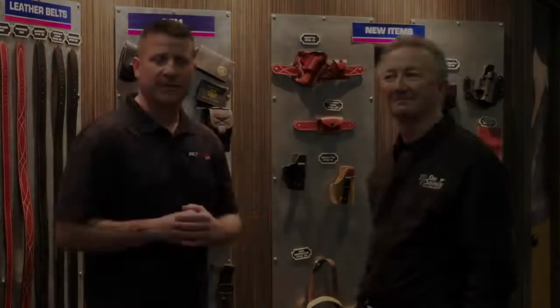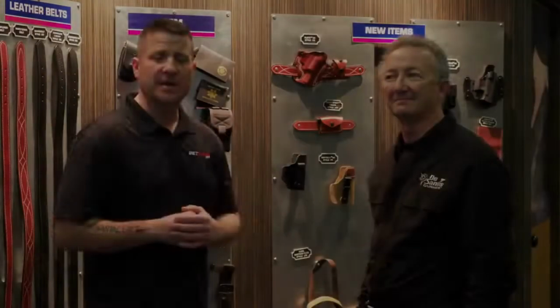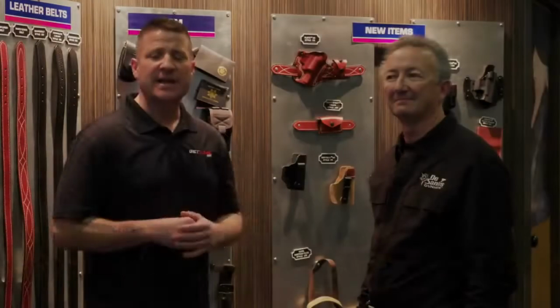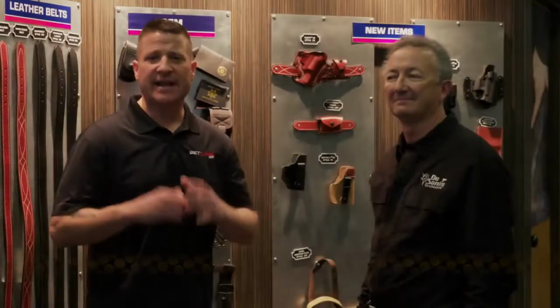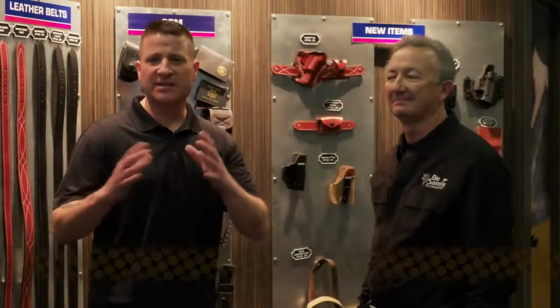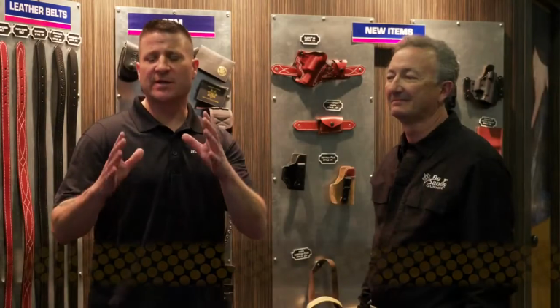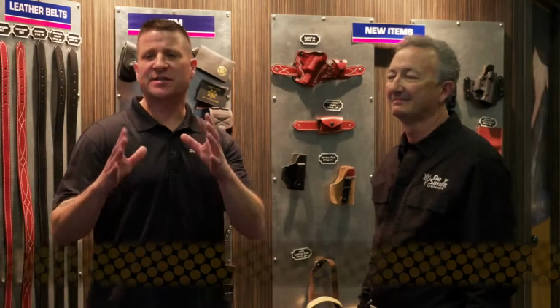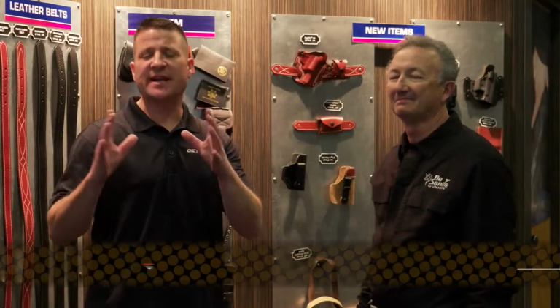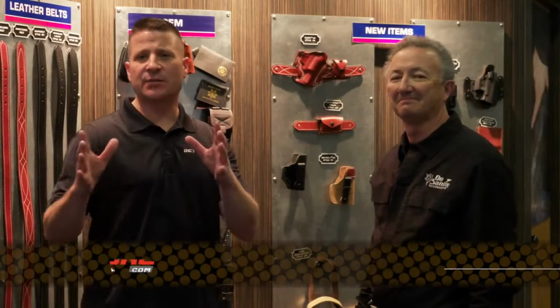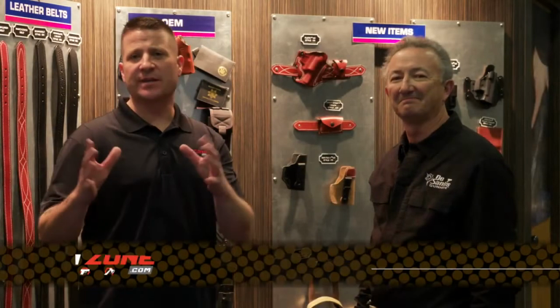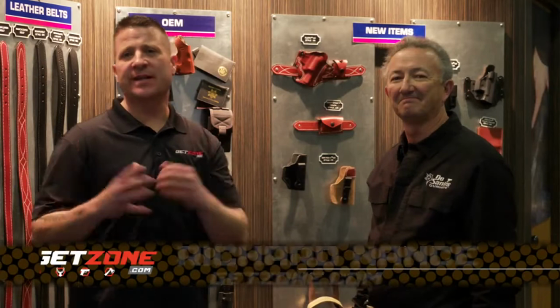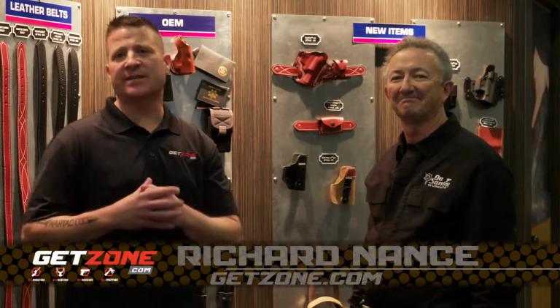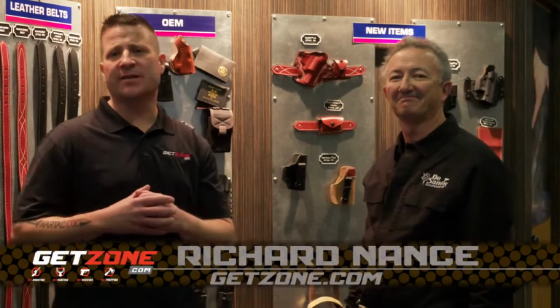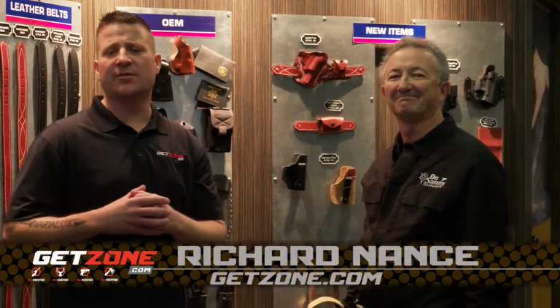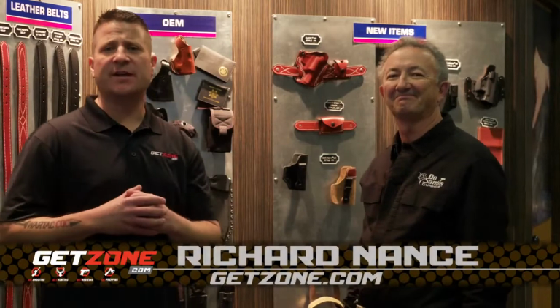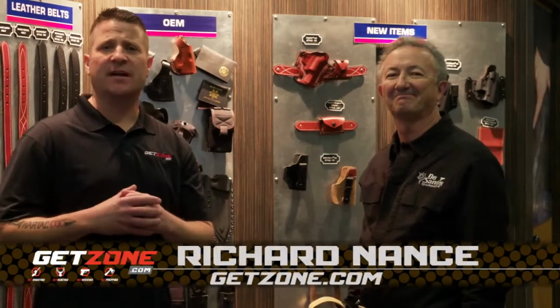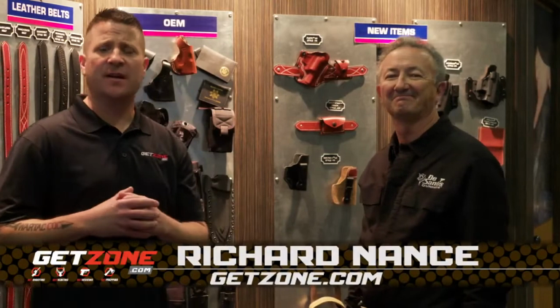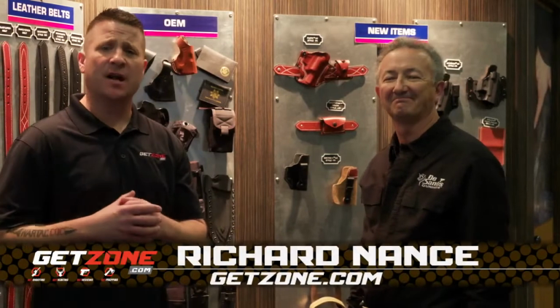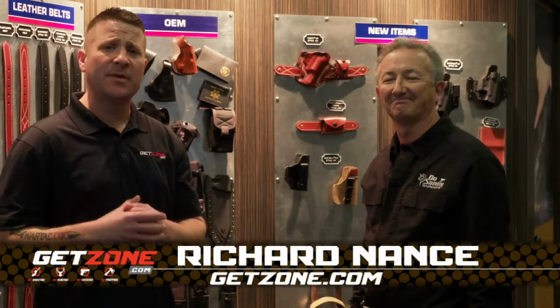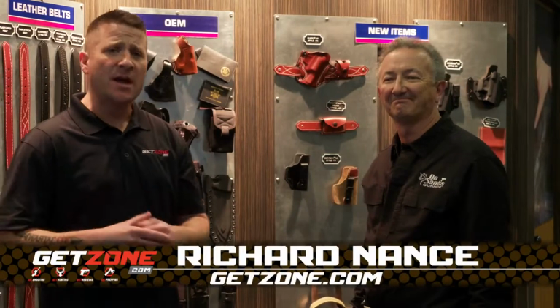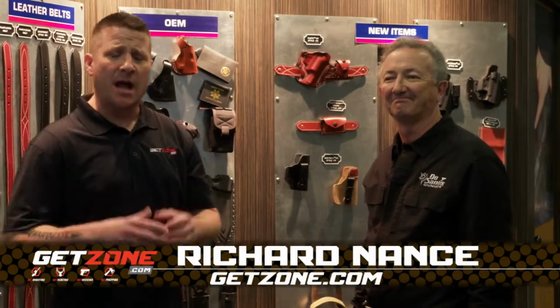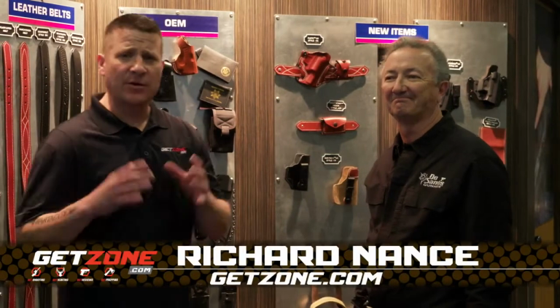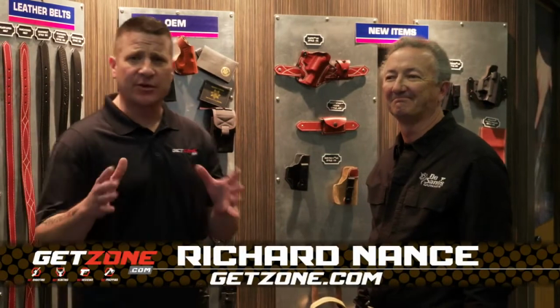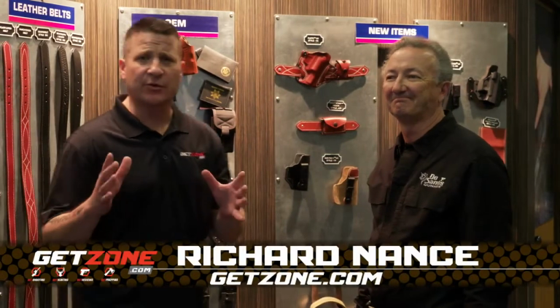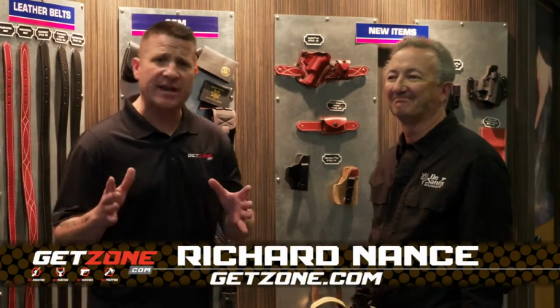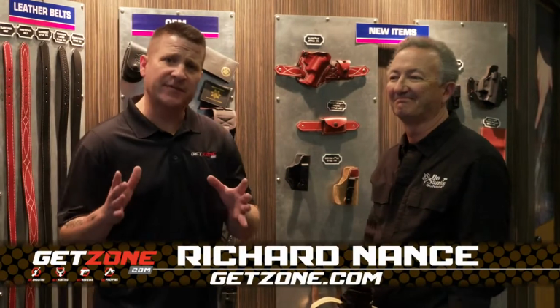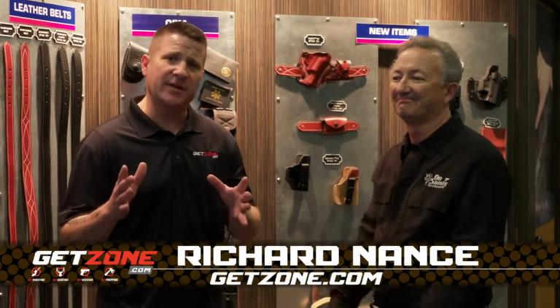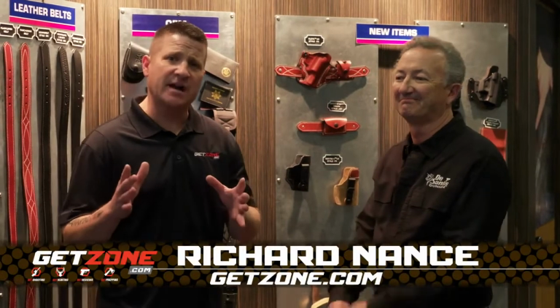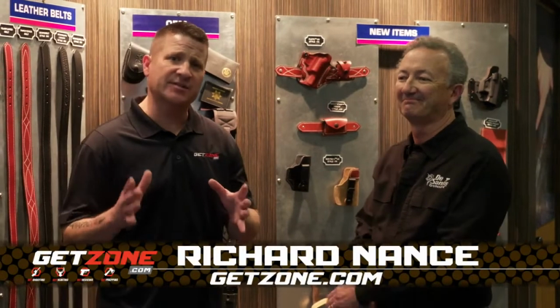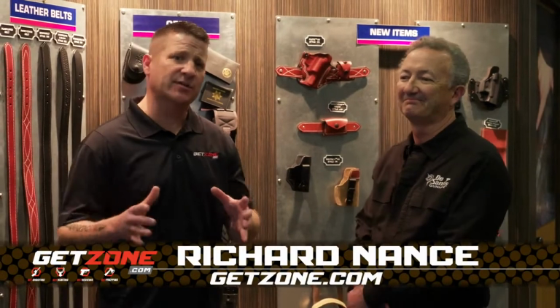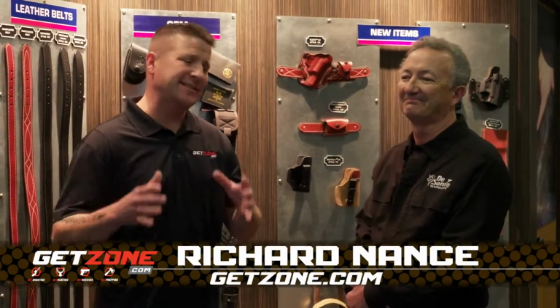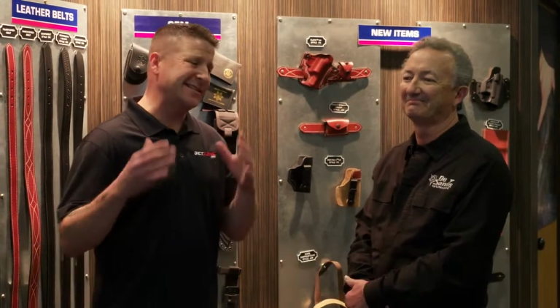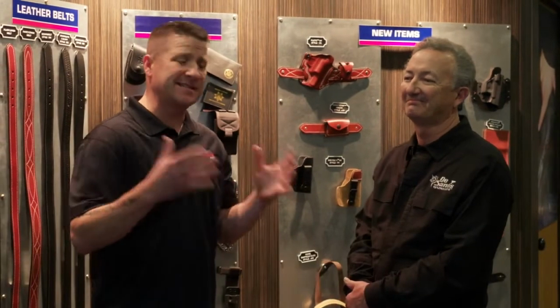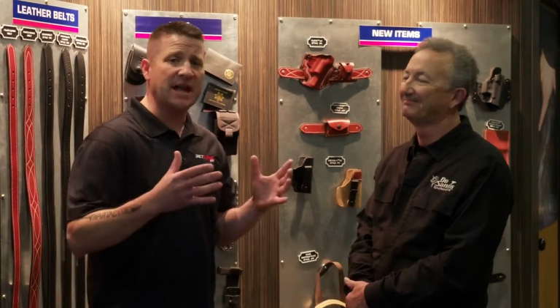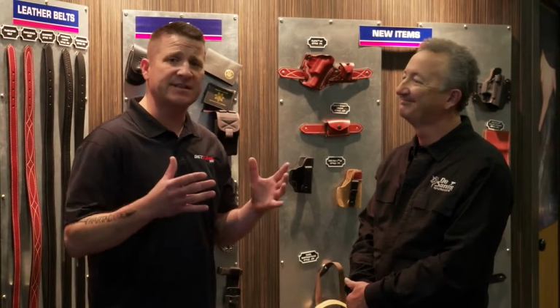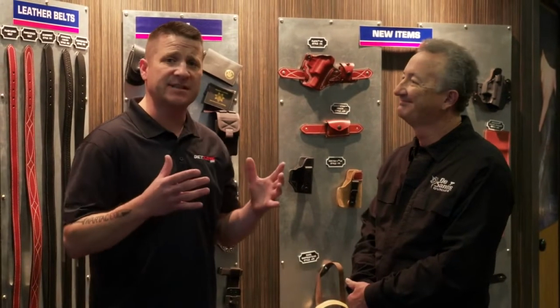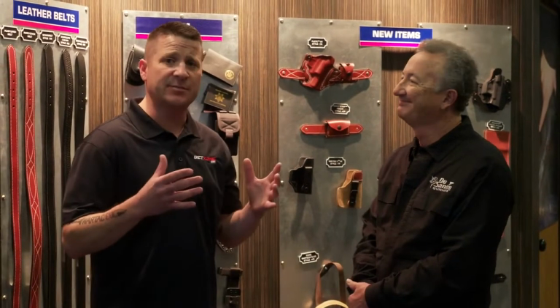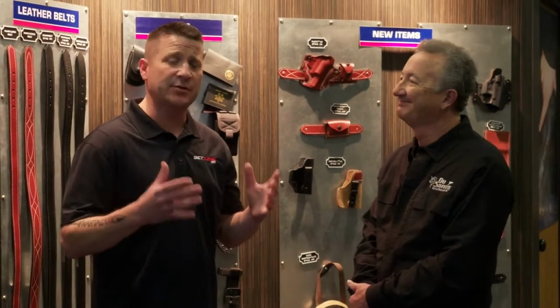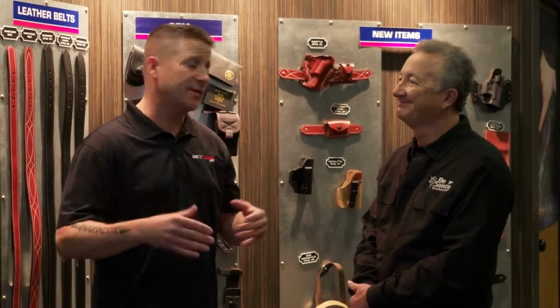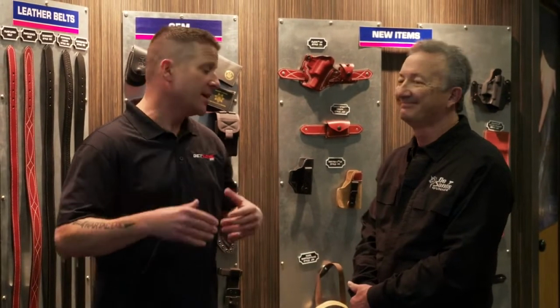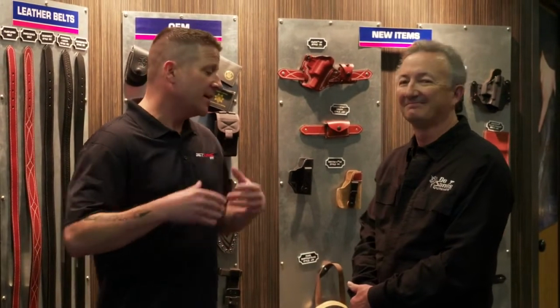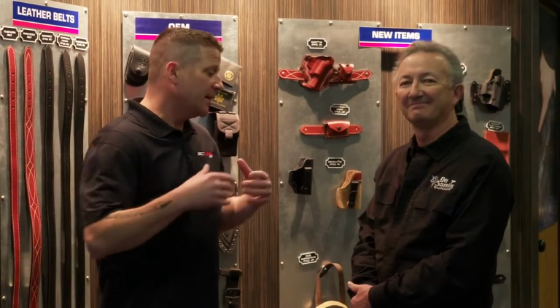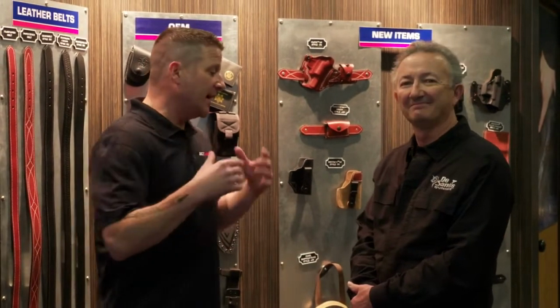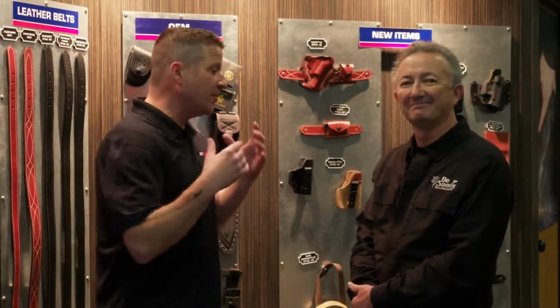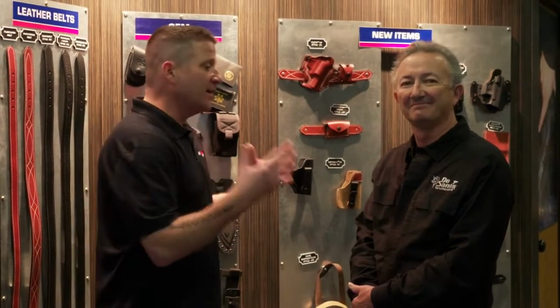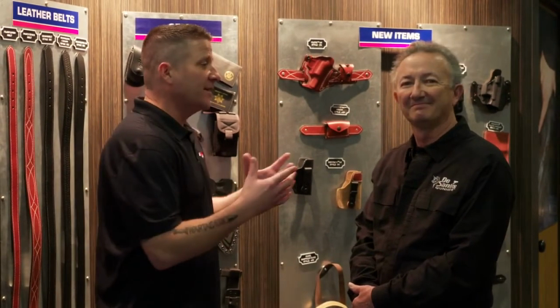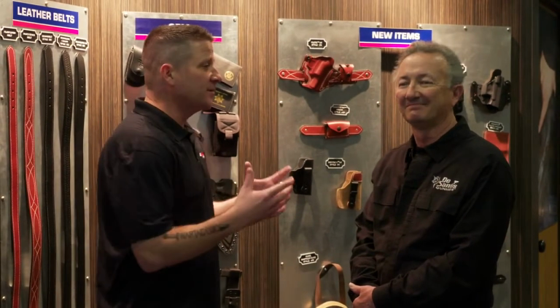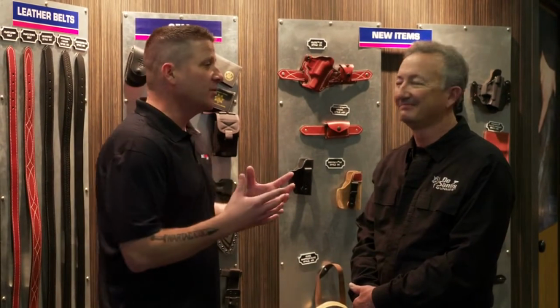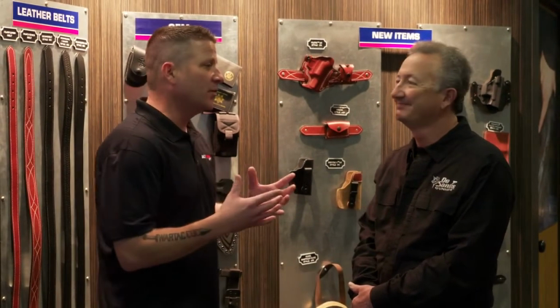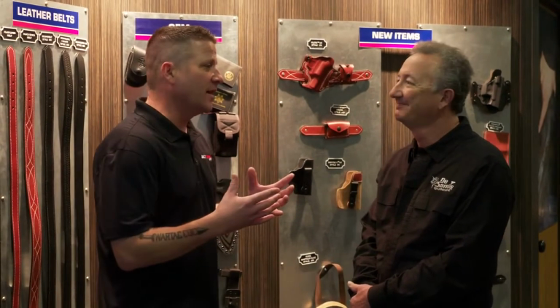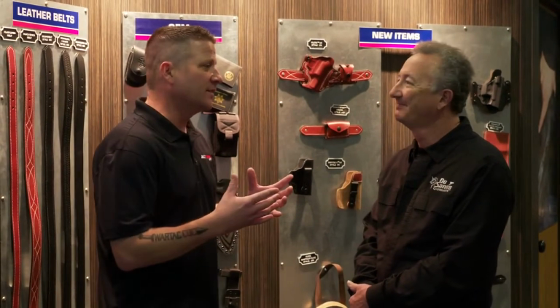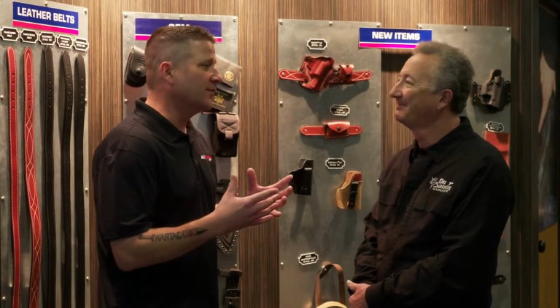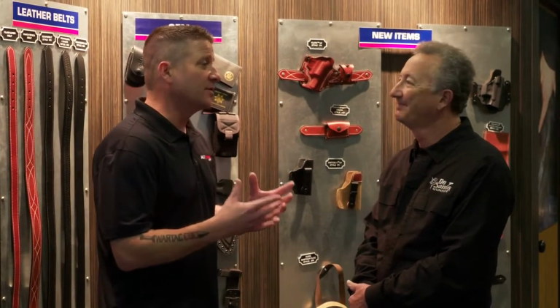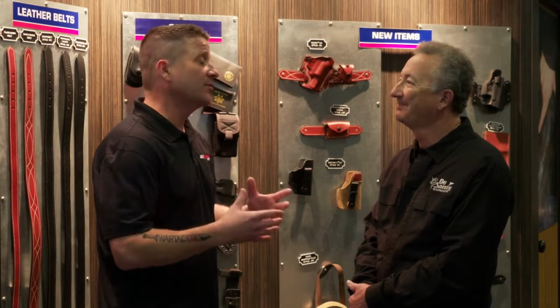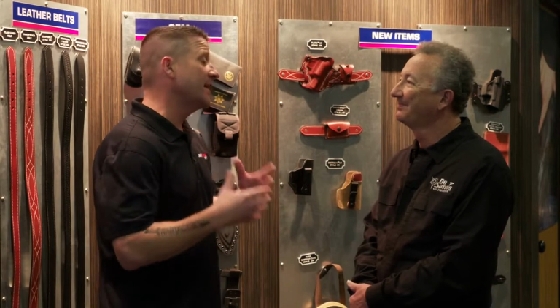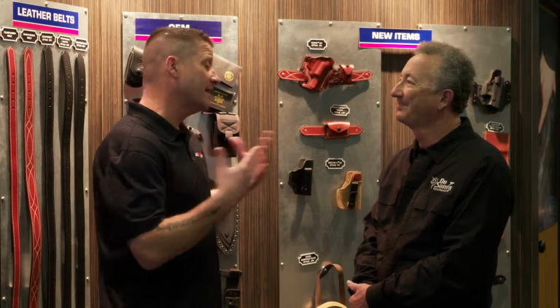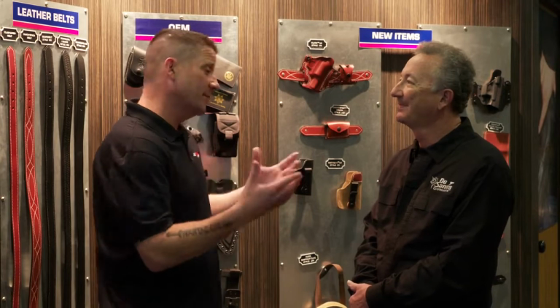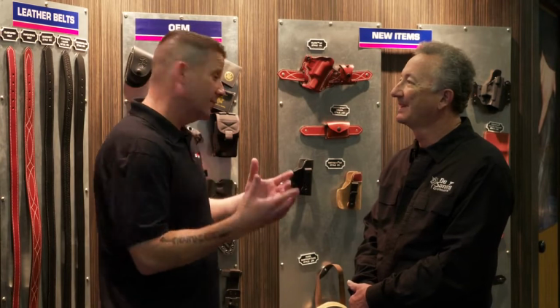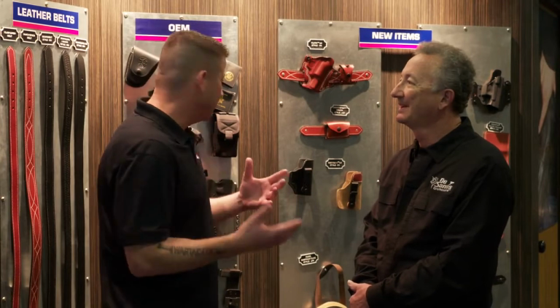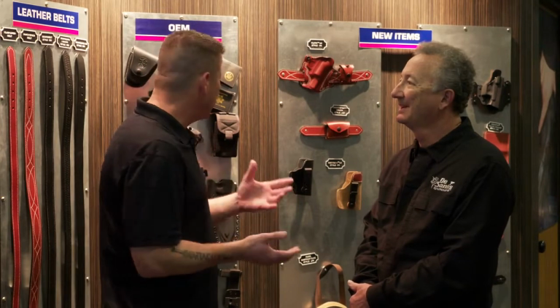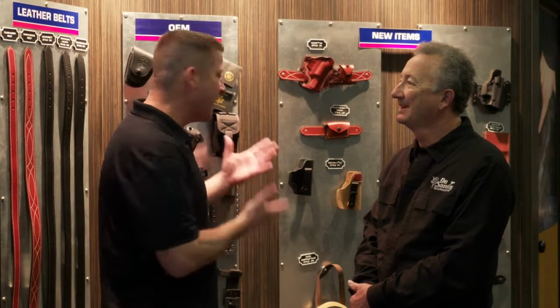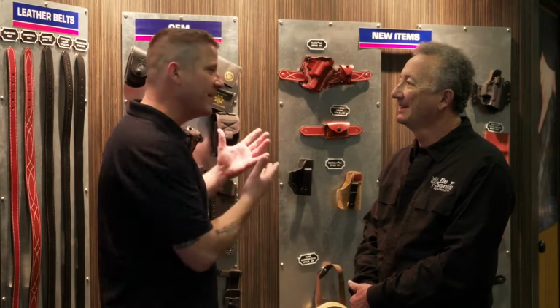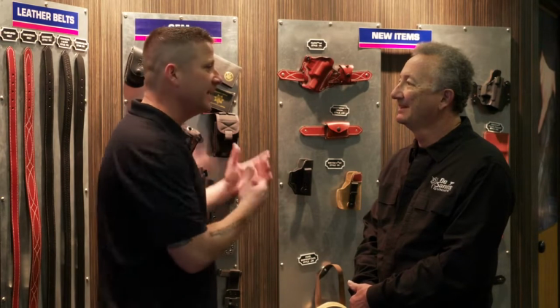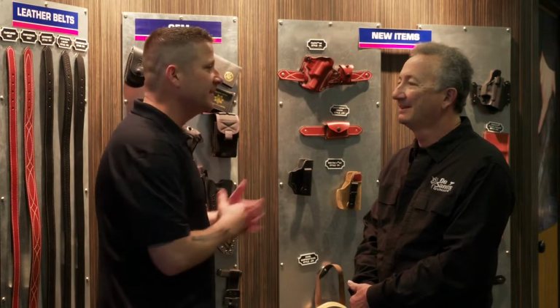Hey guys, Rich Nance with GetZone.com. I'm with Greg Foster at the DeSantis booth. I know you have some new products for us, Greg. Have at it.